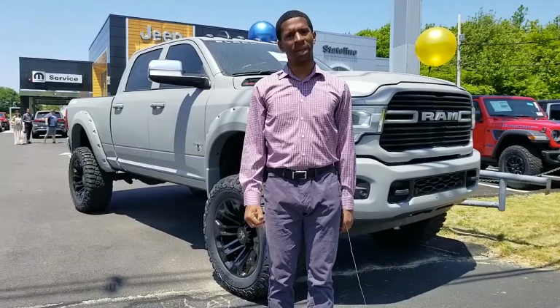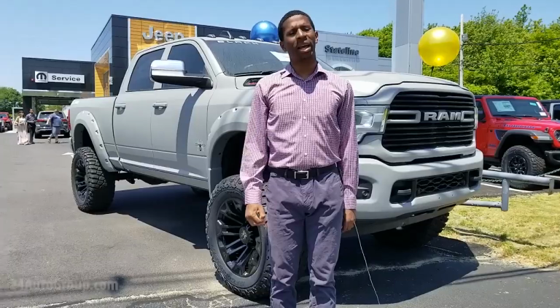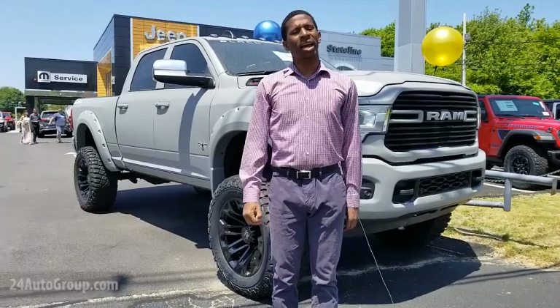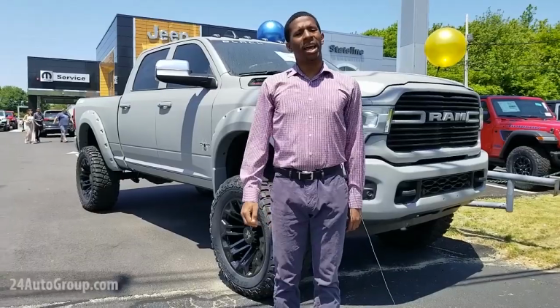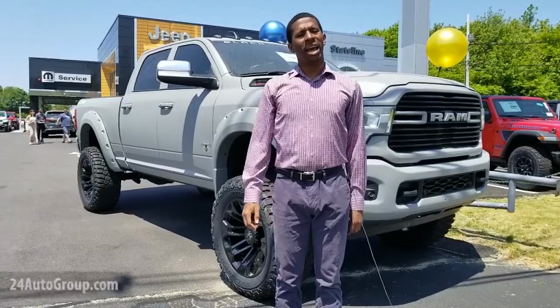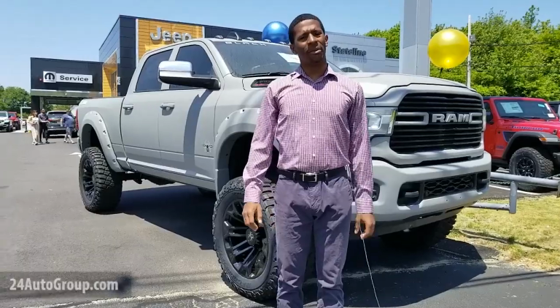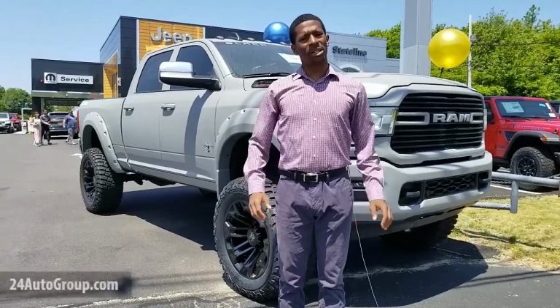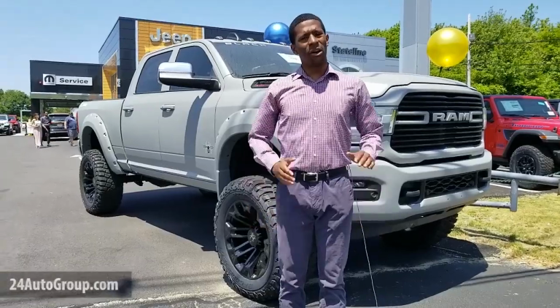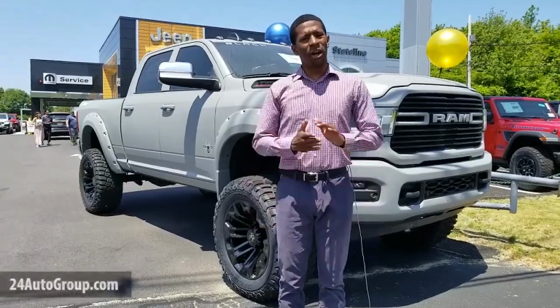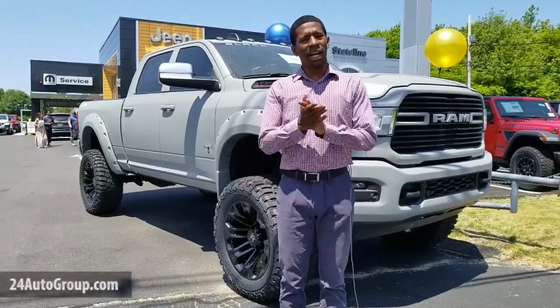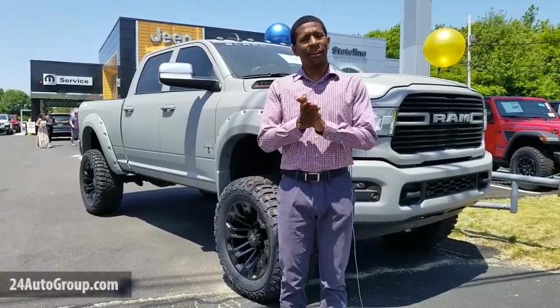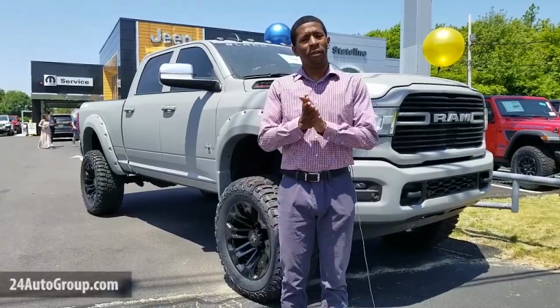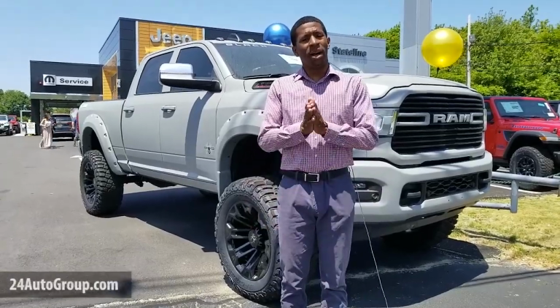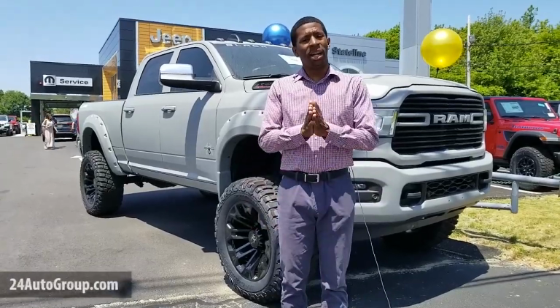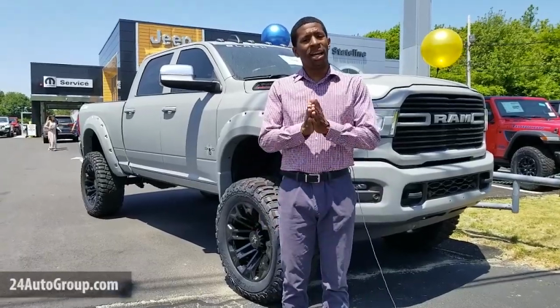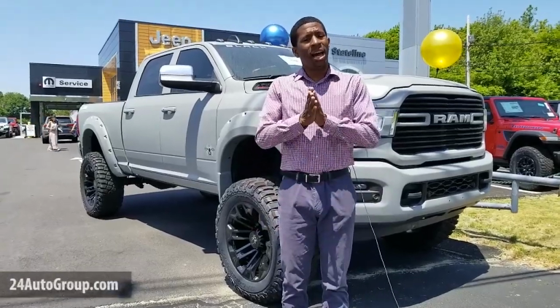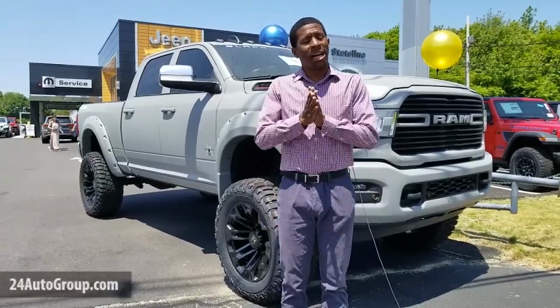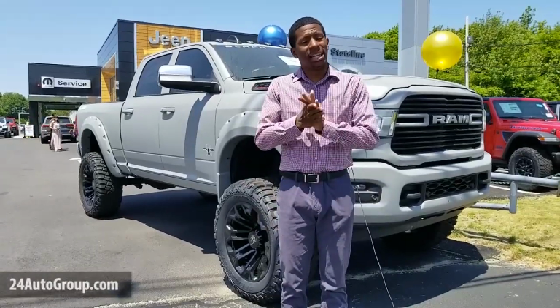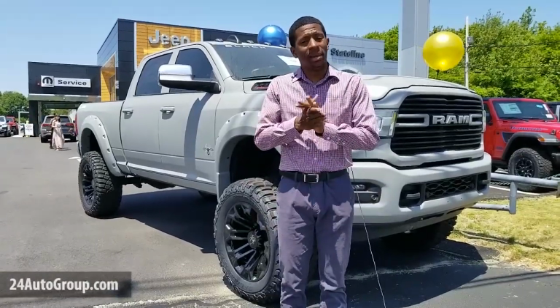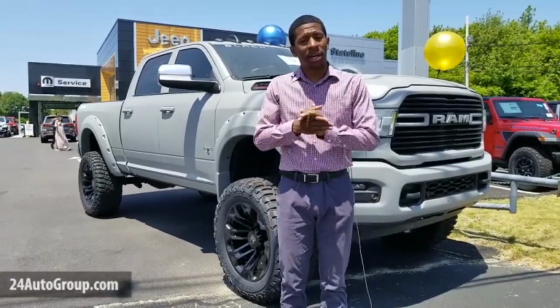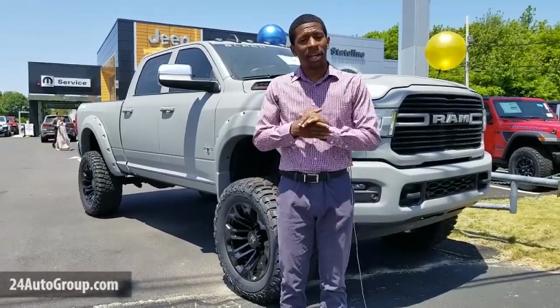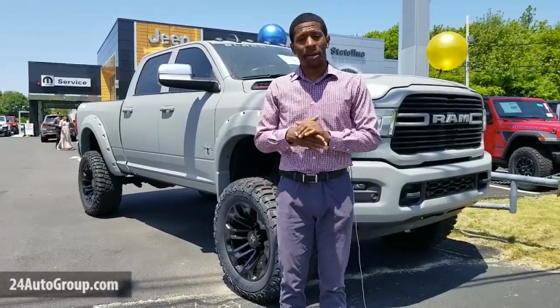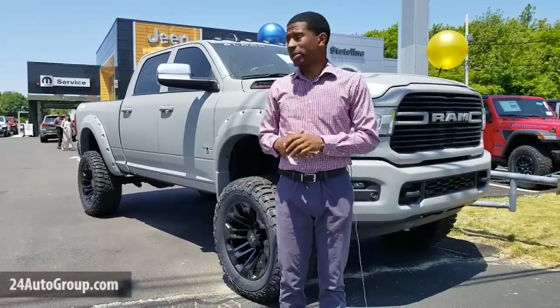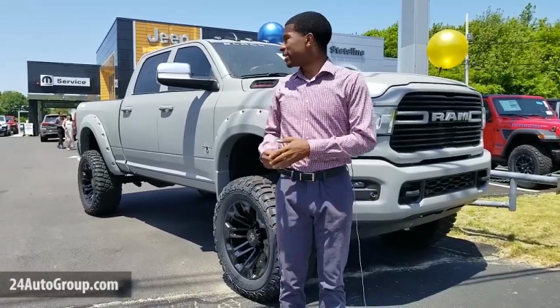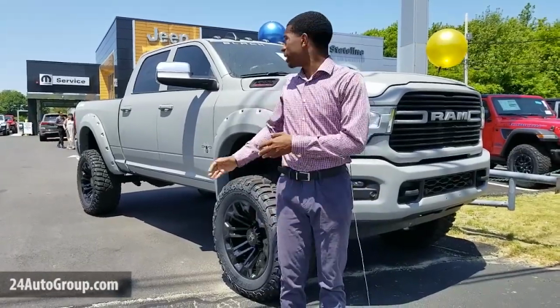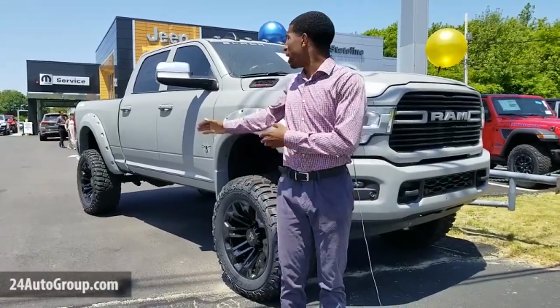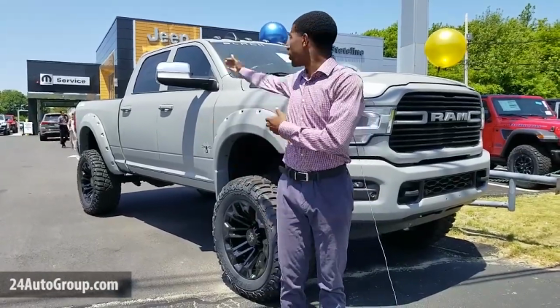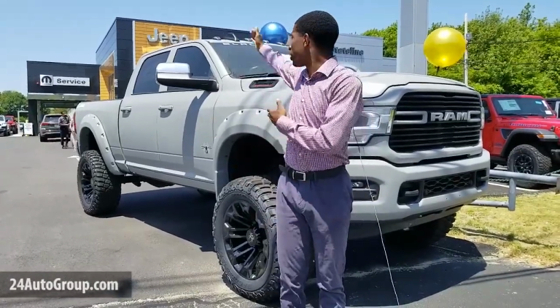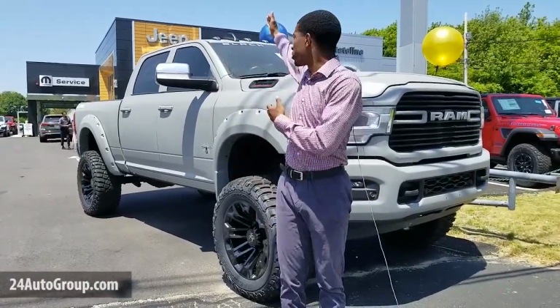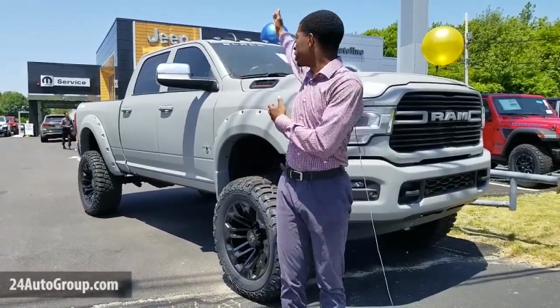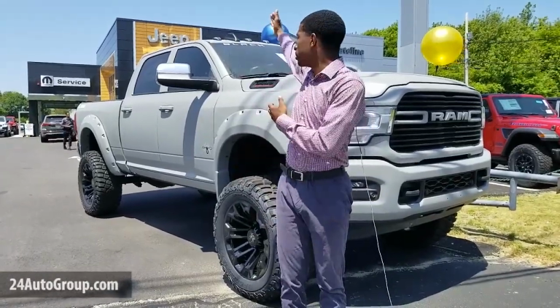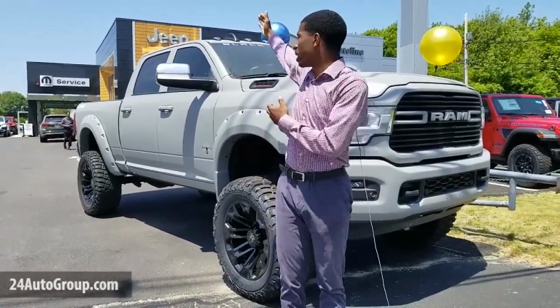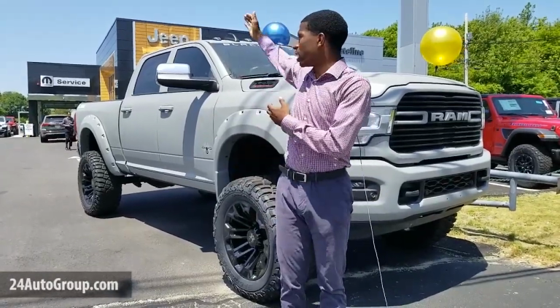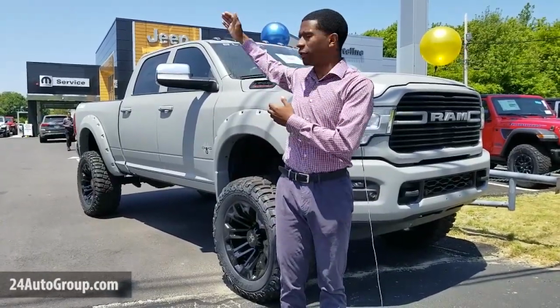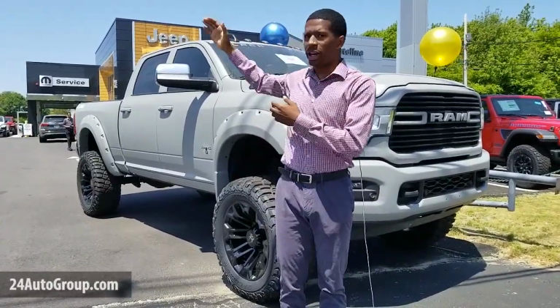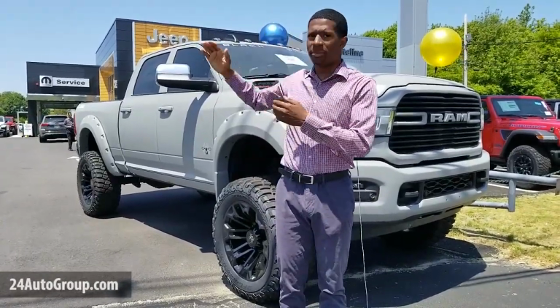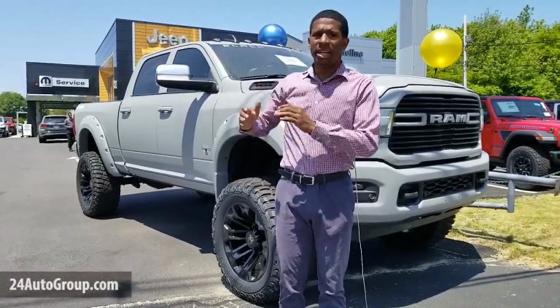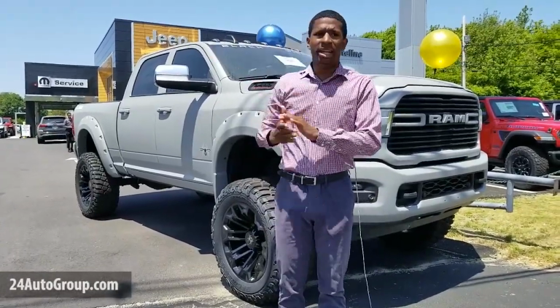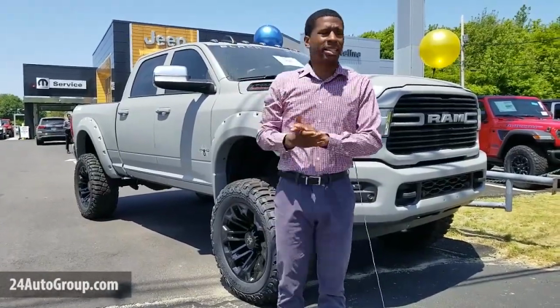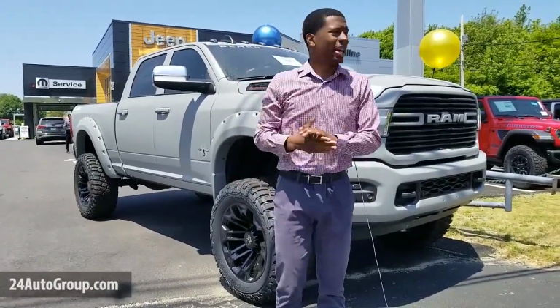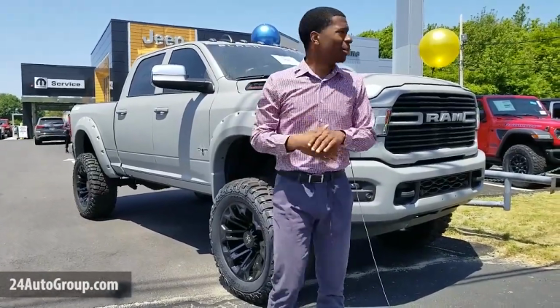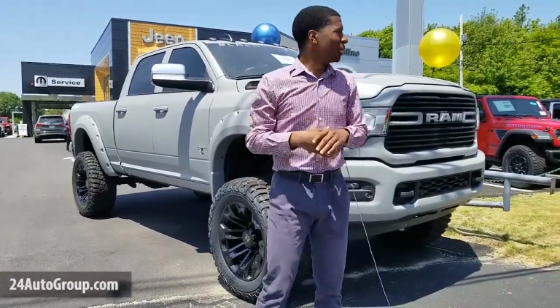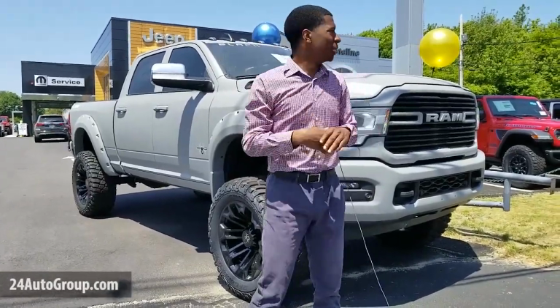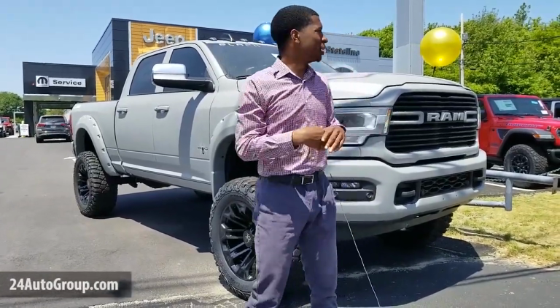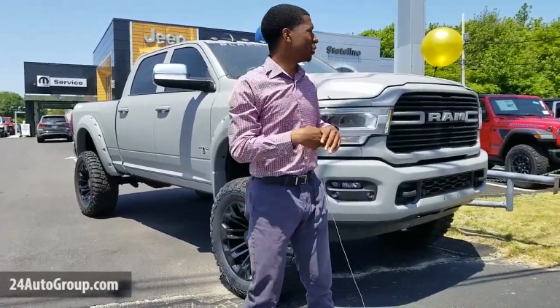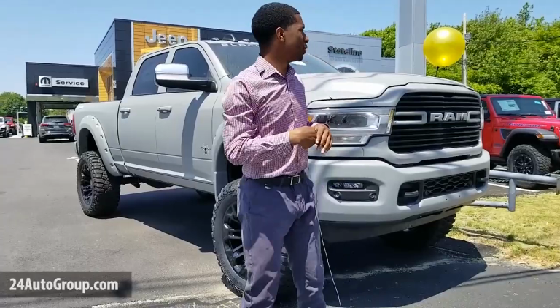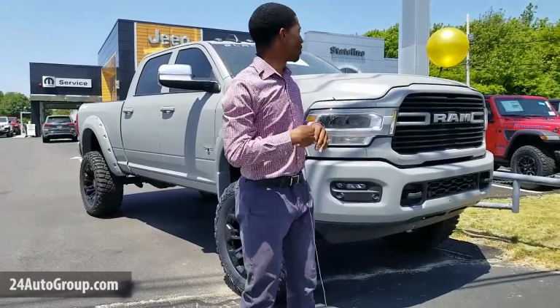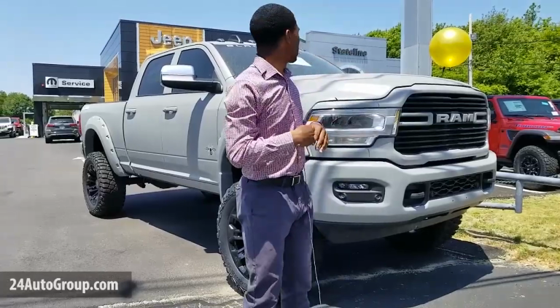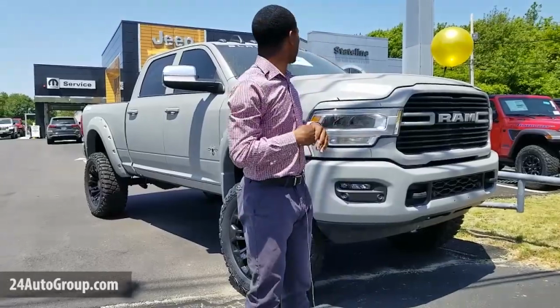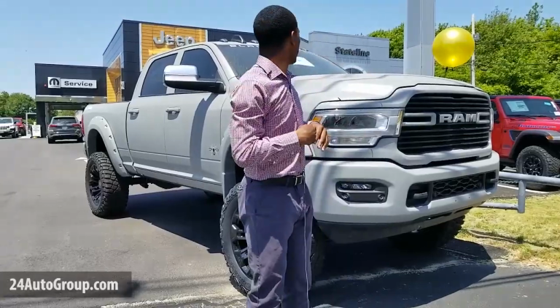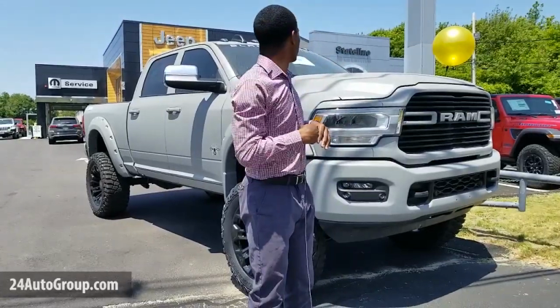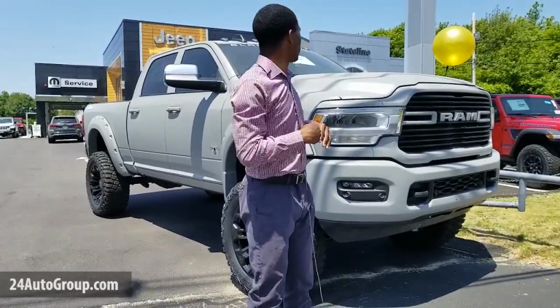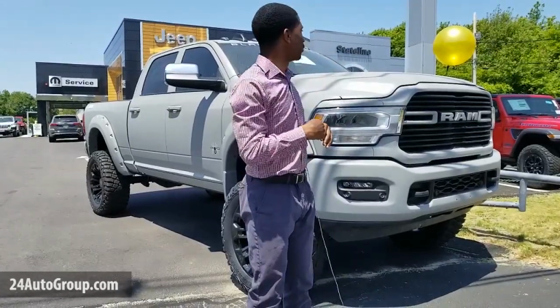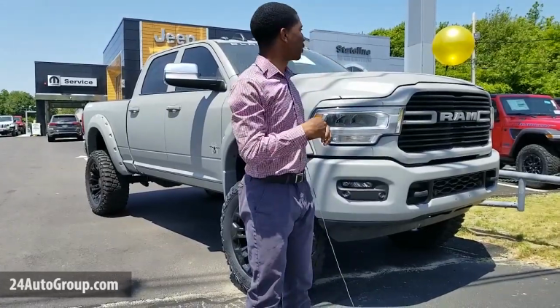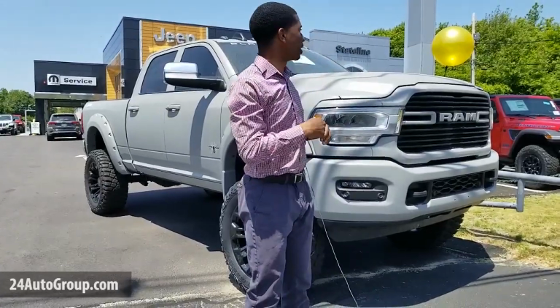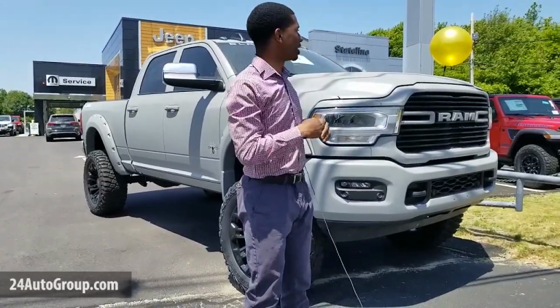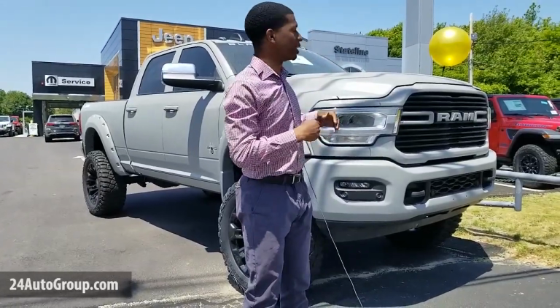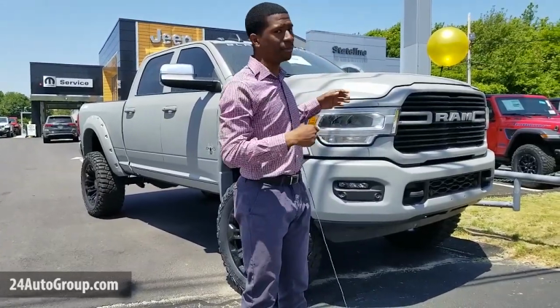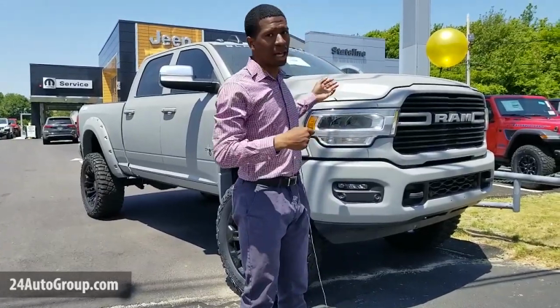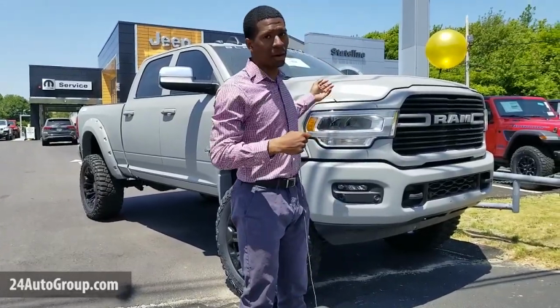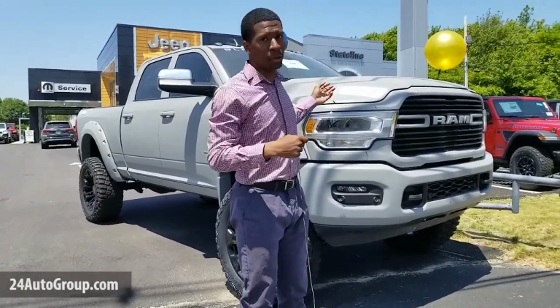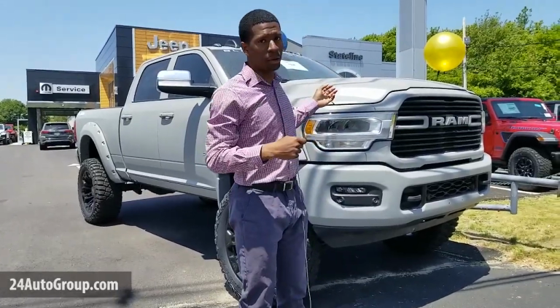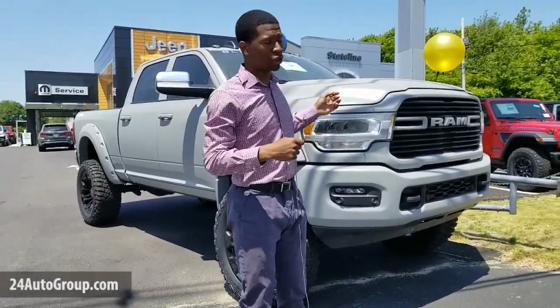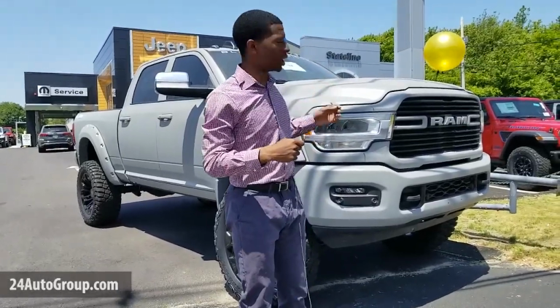Hey, what's going on everybody? Isaiah Baker here with Stateline Crystal Jeep Dodge Ram. Today I'm going to be showing you some of our beautiful collection of Black Widow trucks.